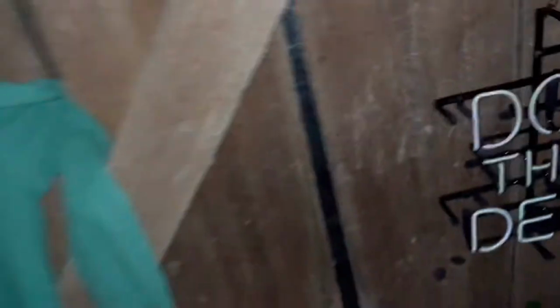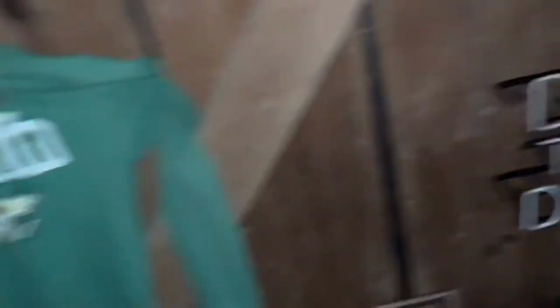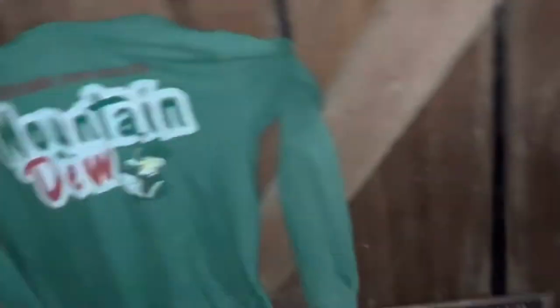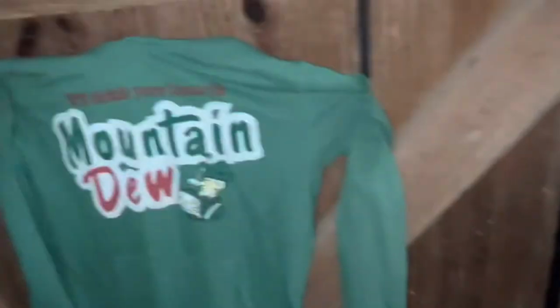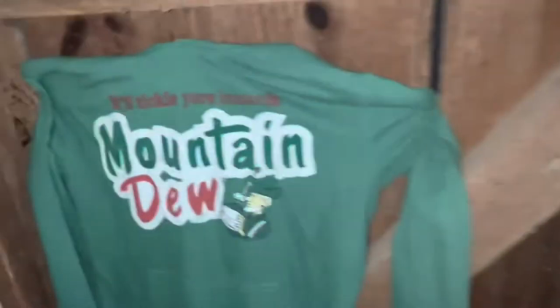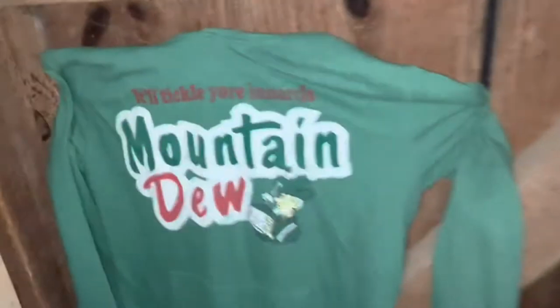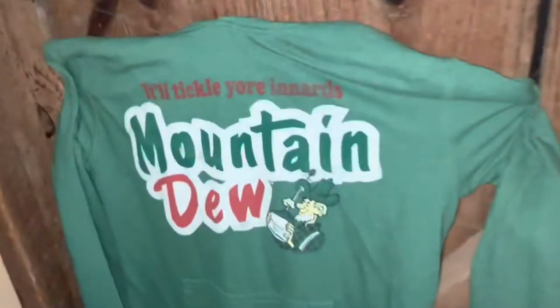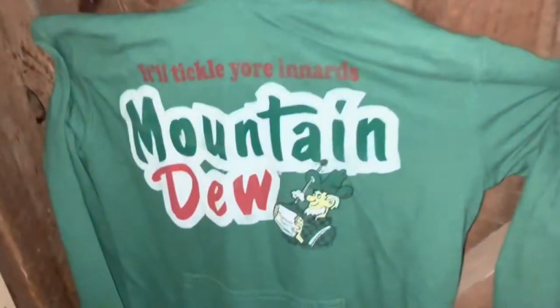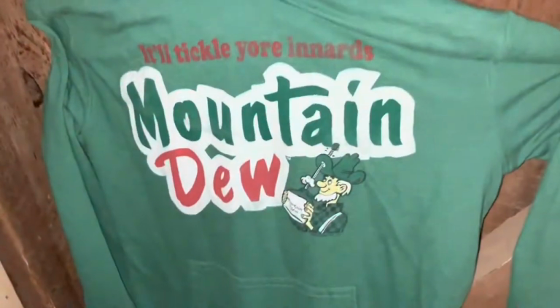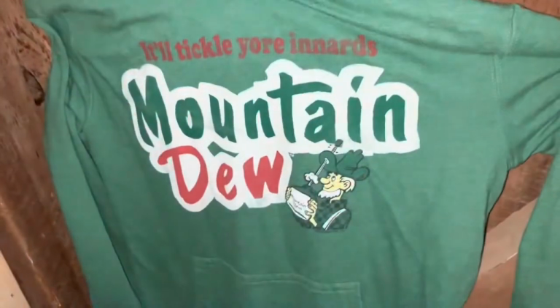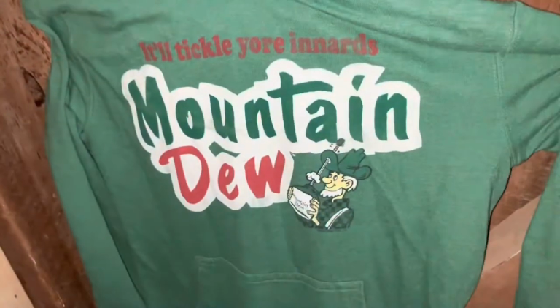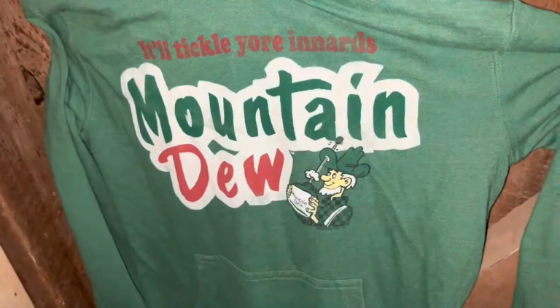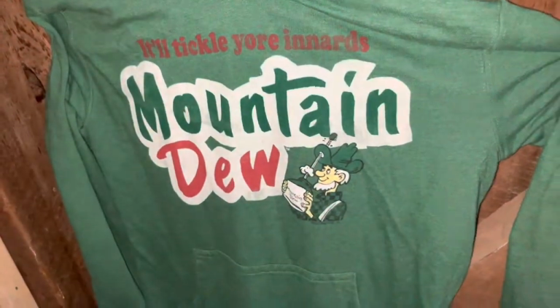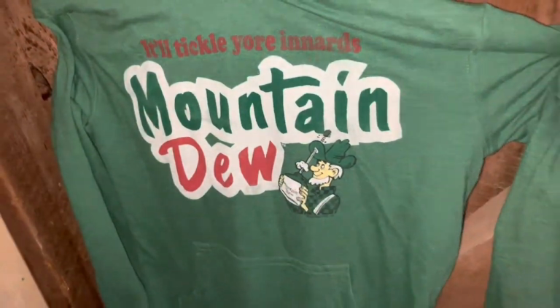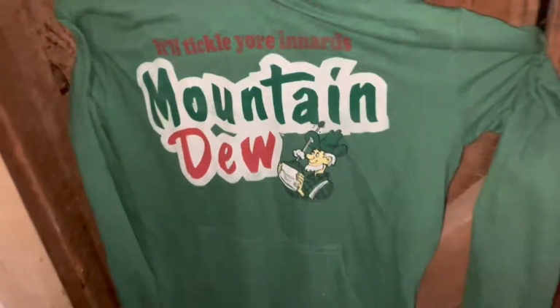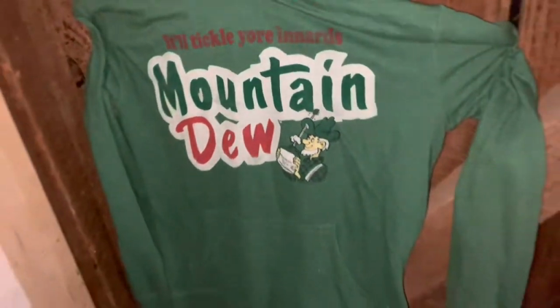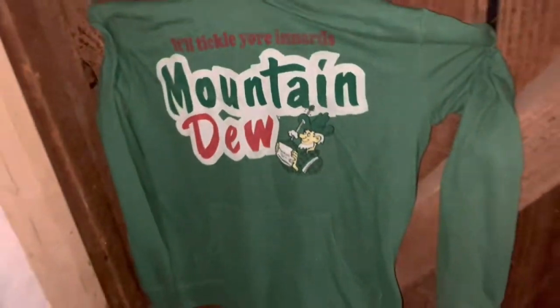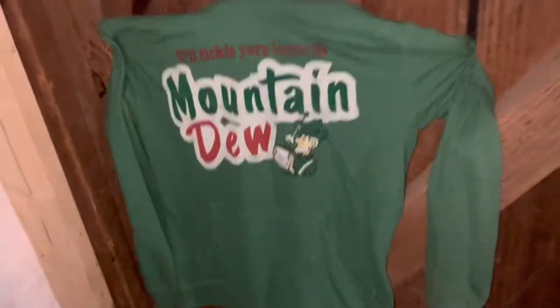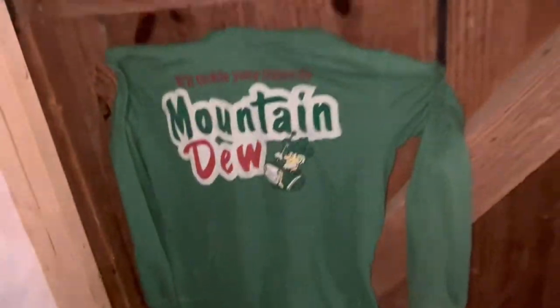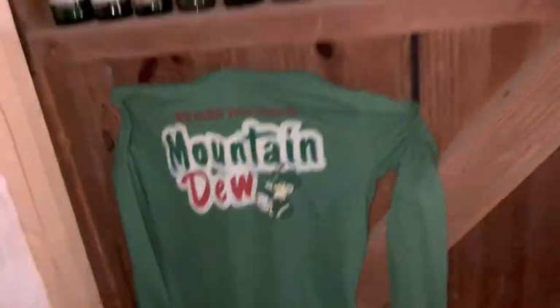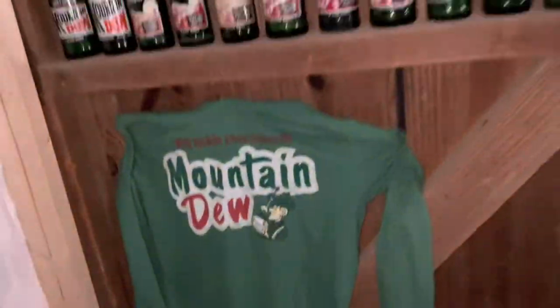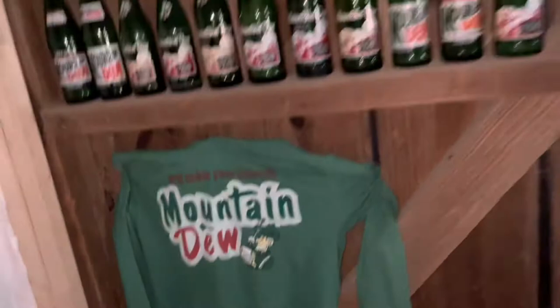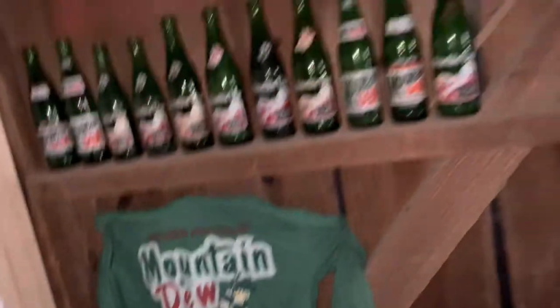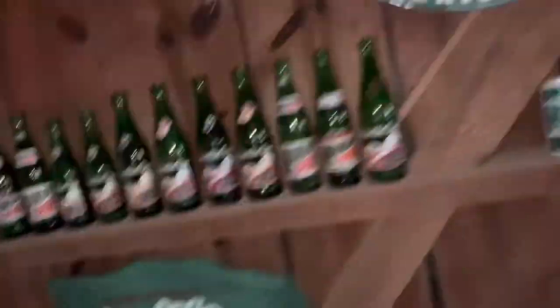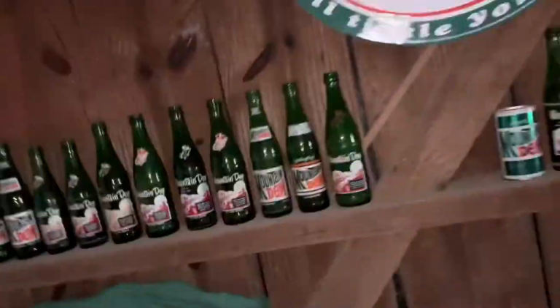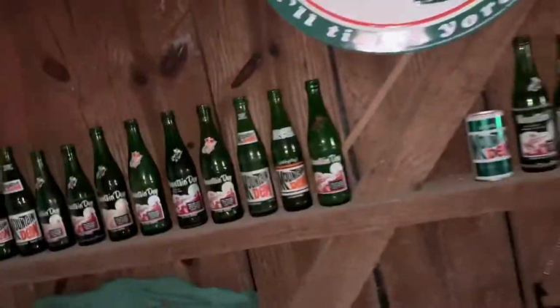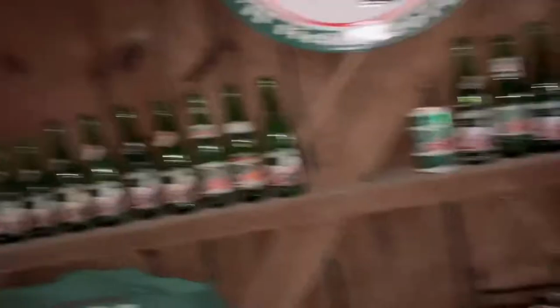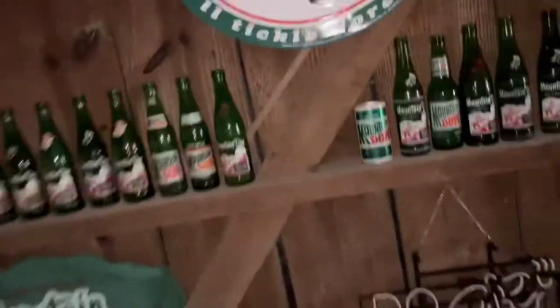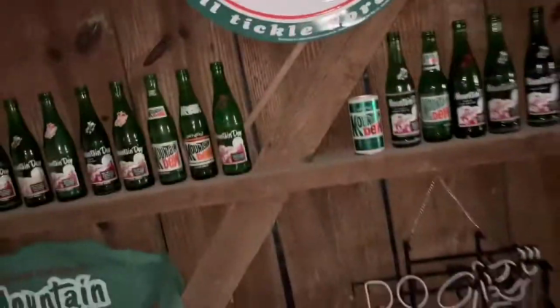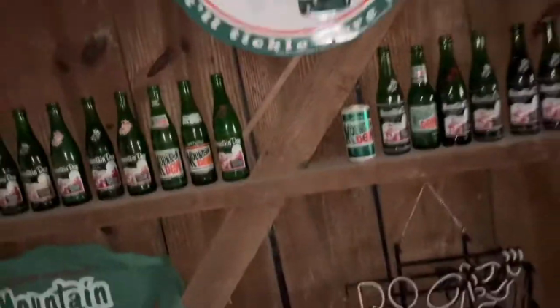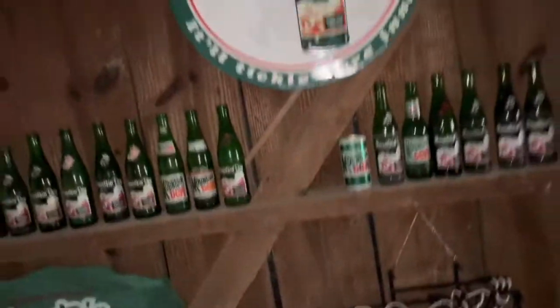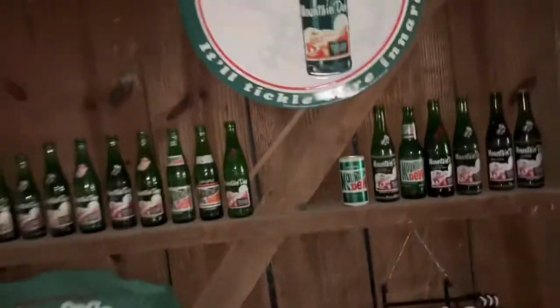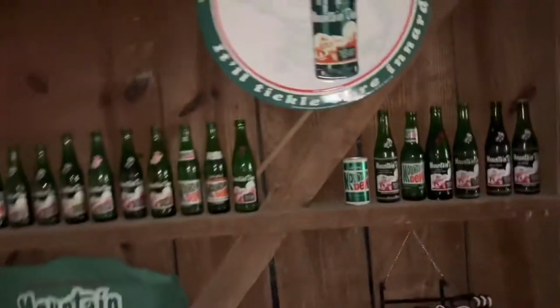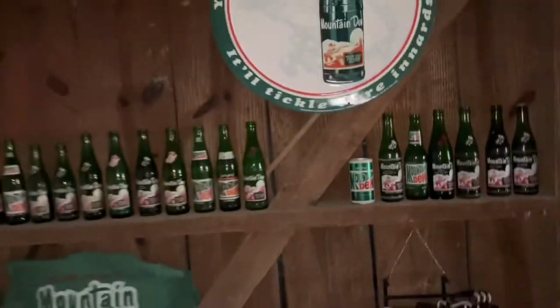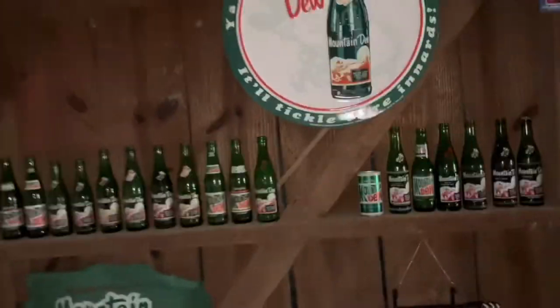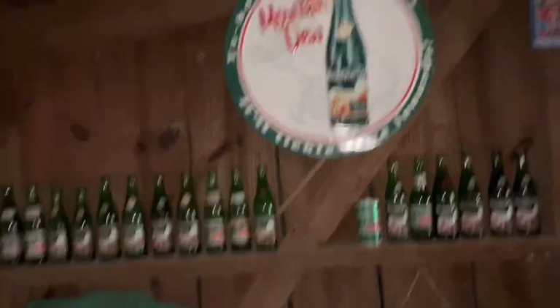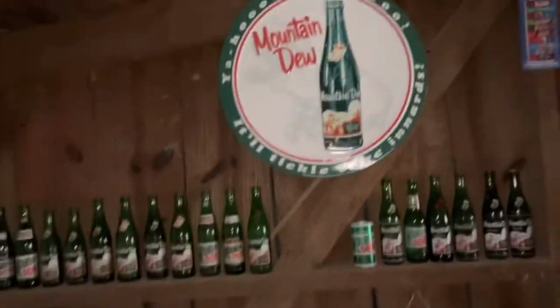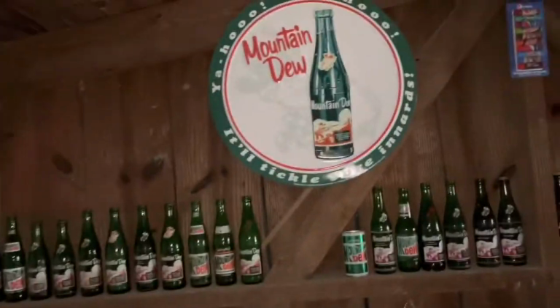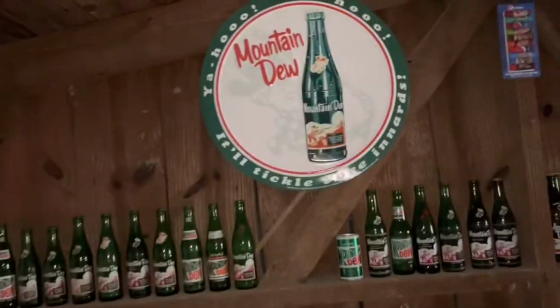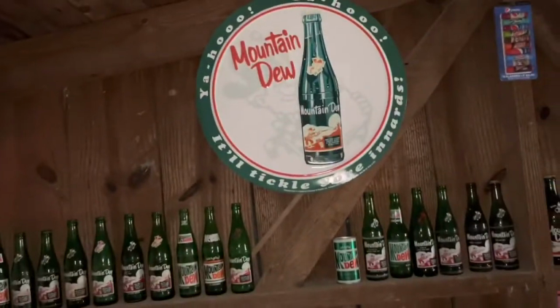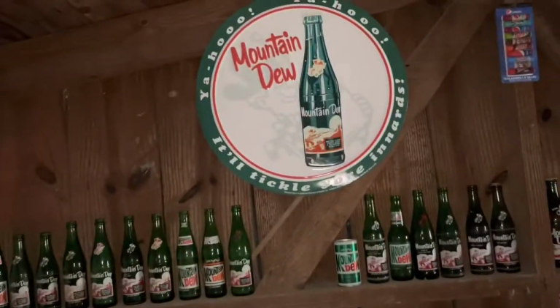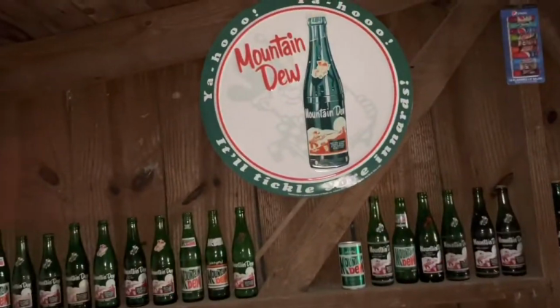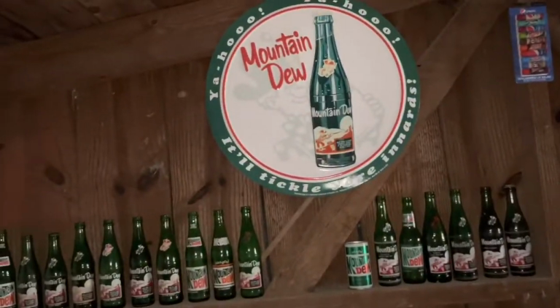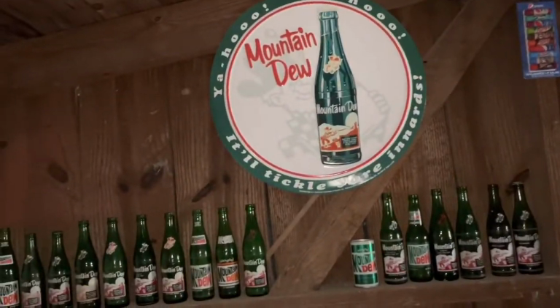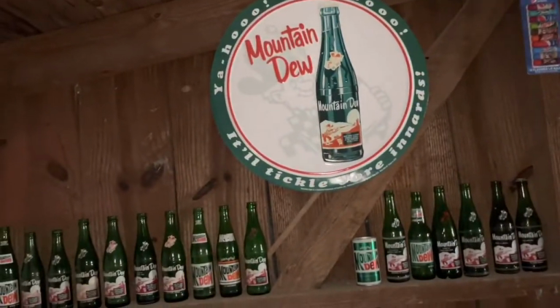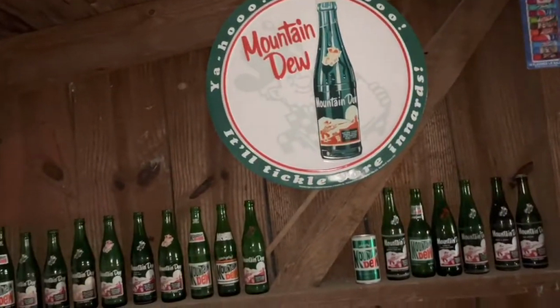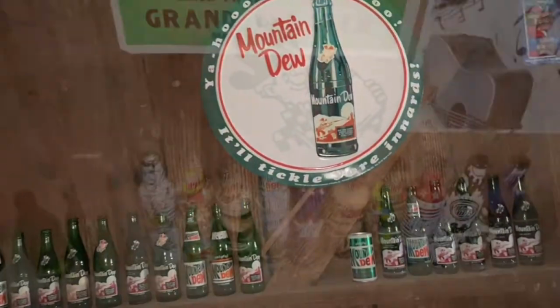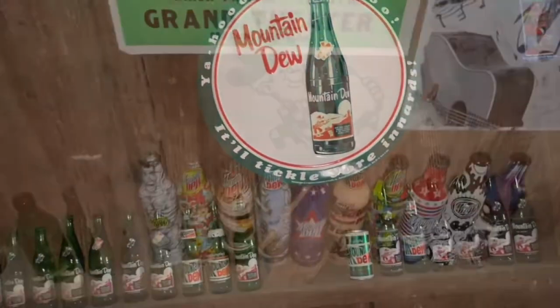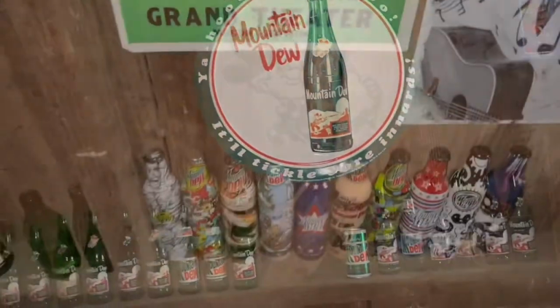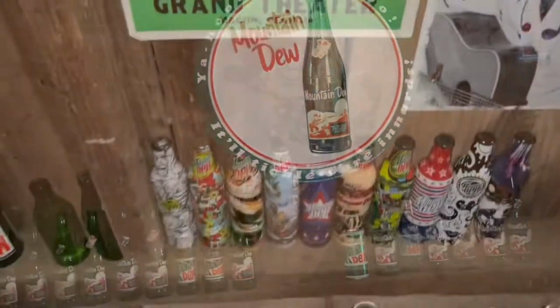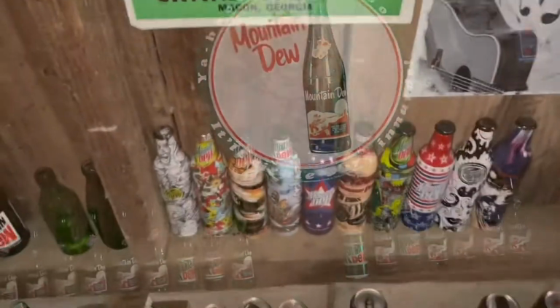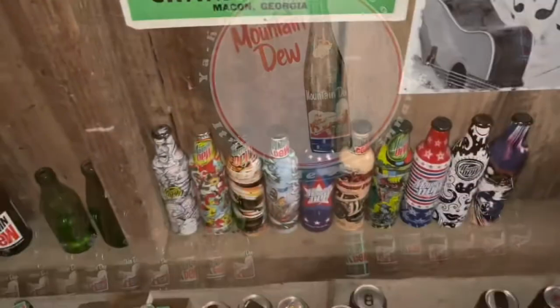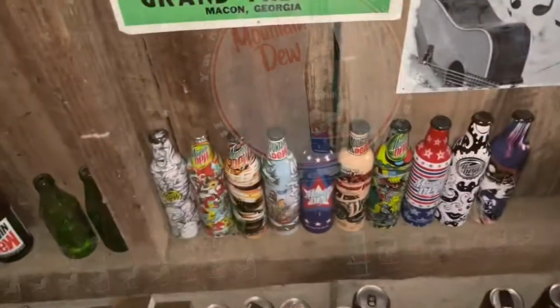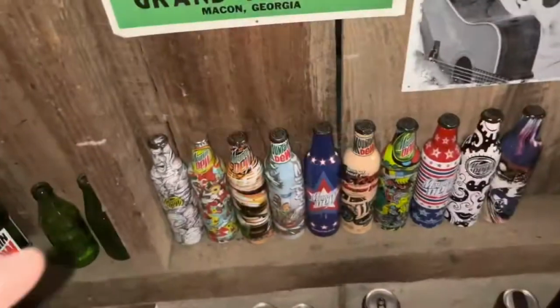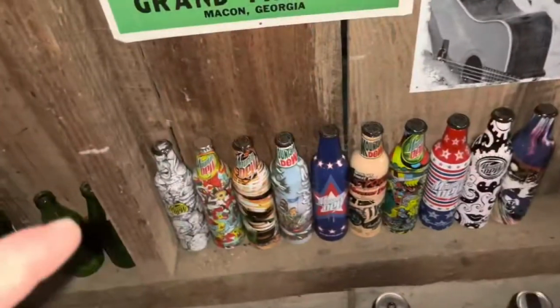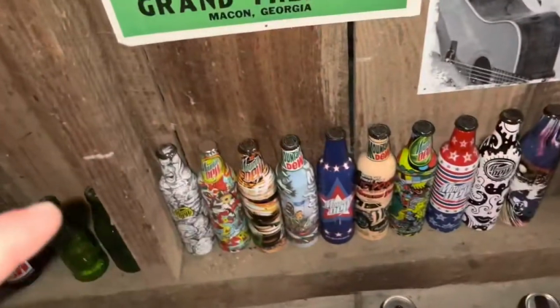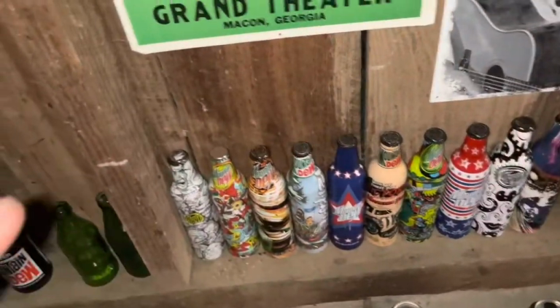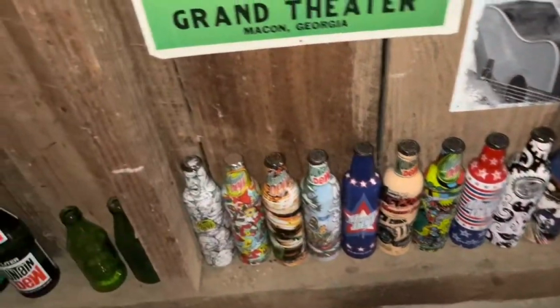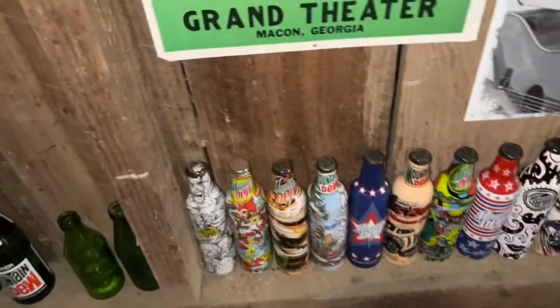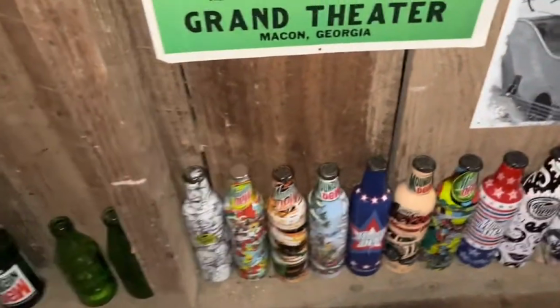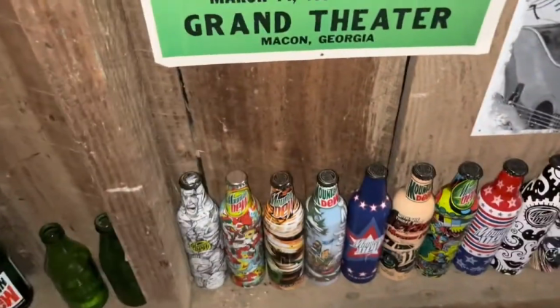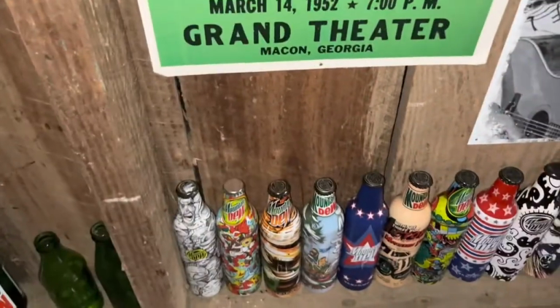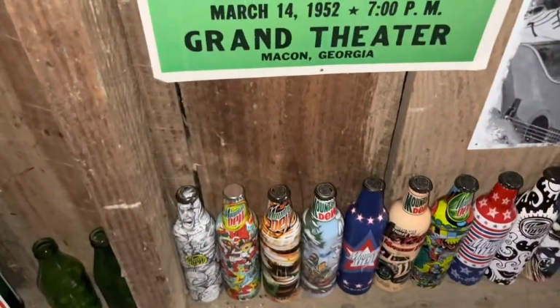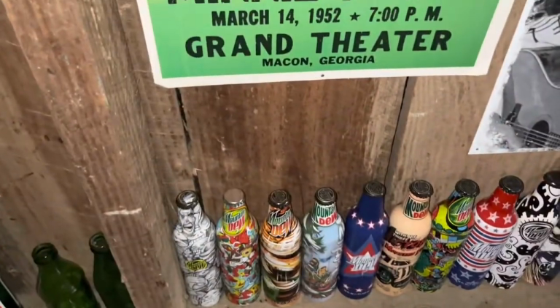I also have this old Mountain Dew shirt. Moving on to my Aluminum Series — I have some Green Label art and some others. Here are all the ones that I have.